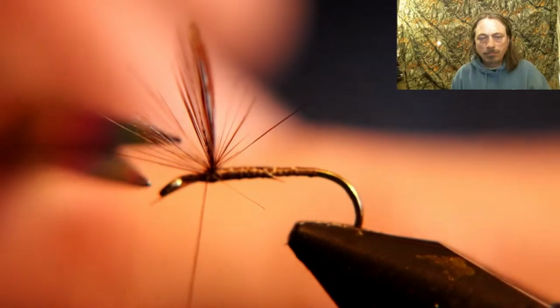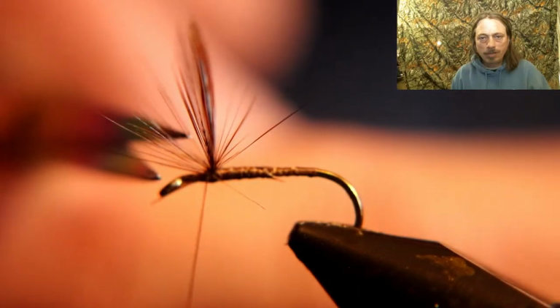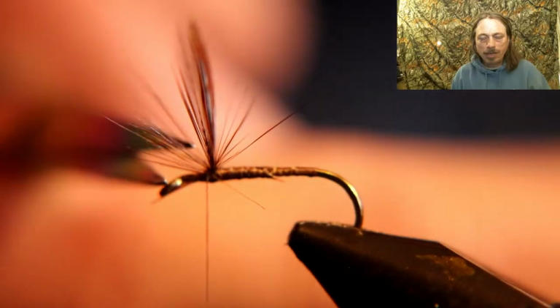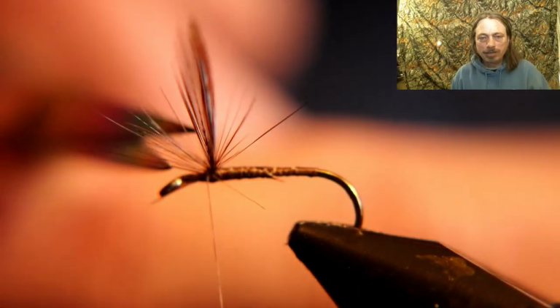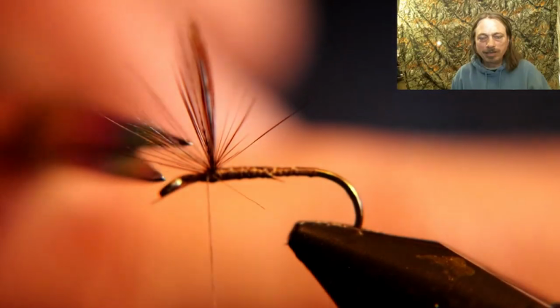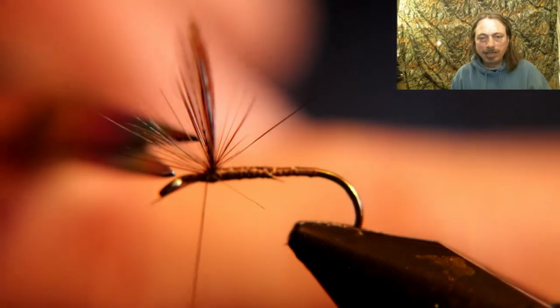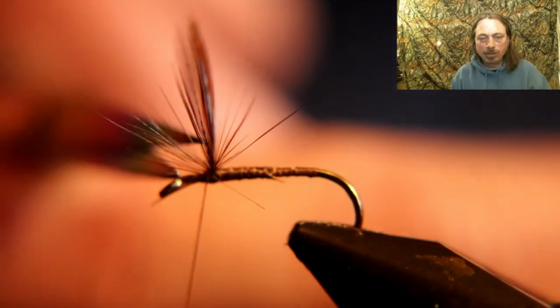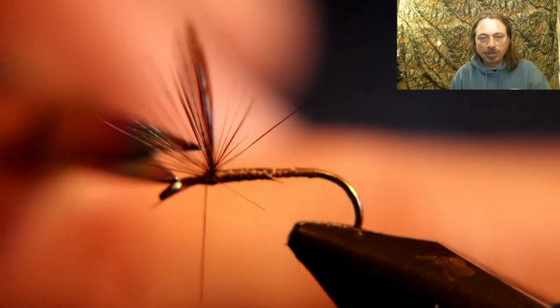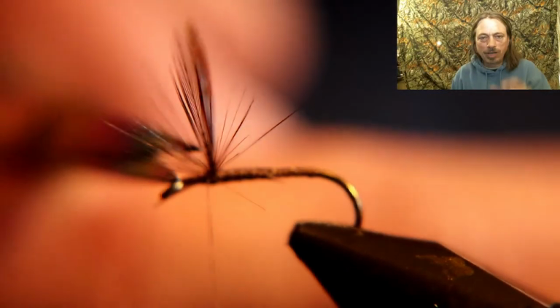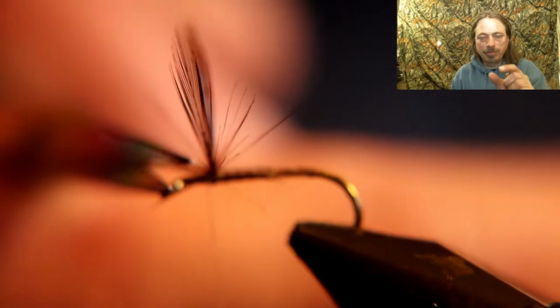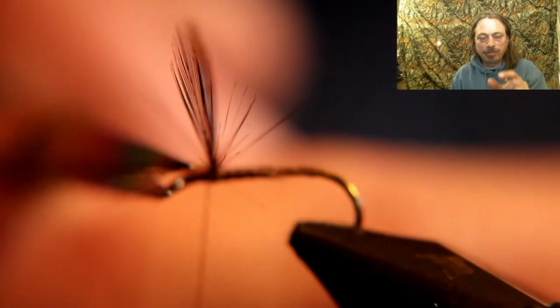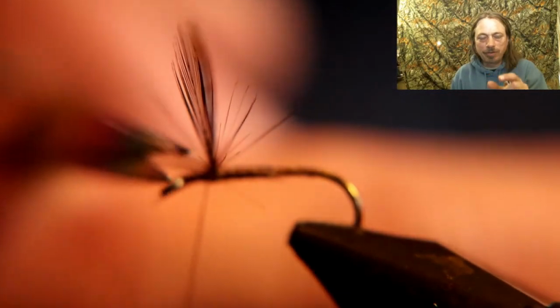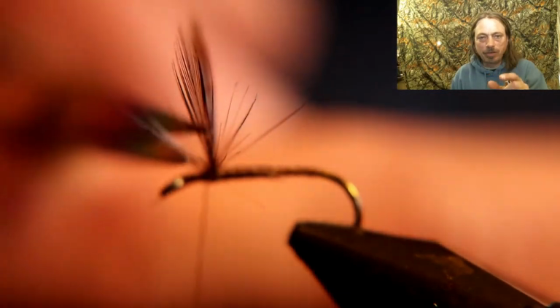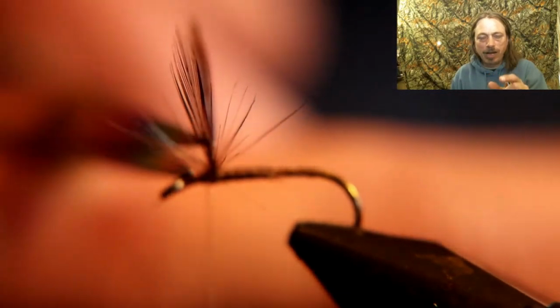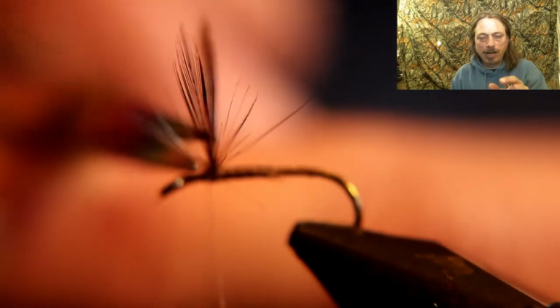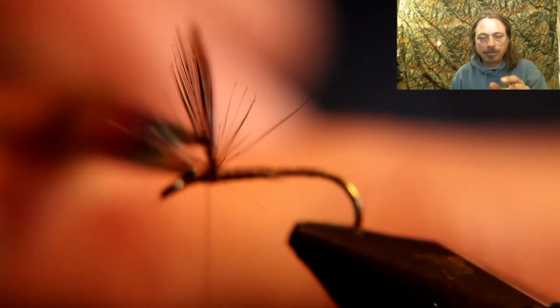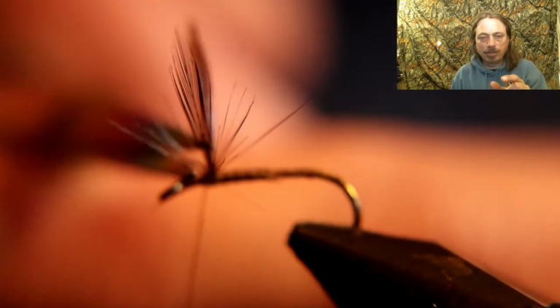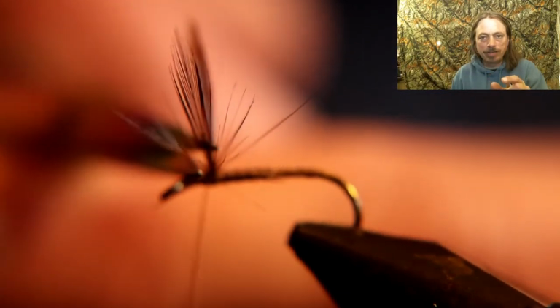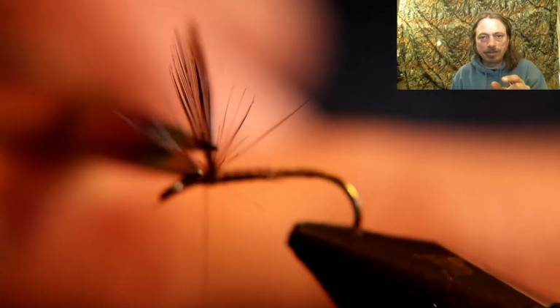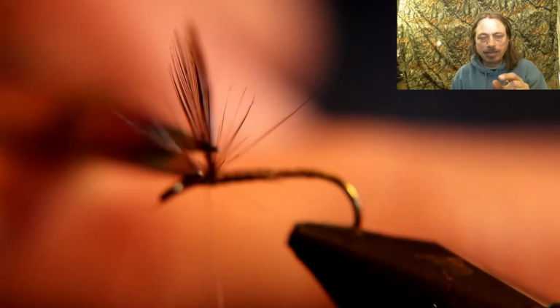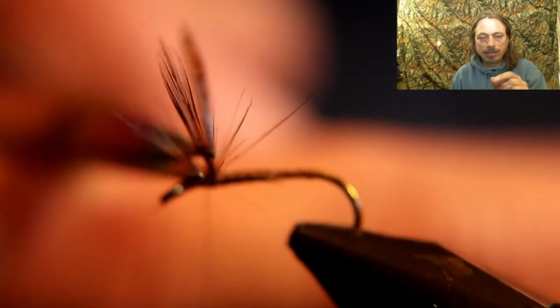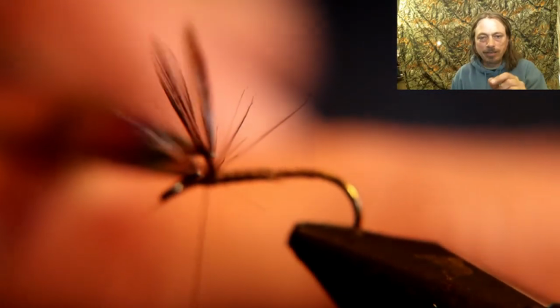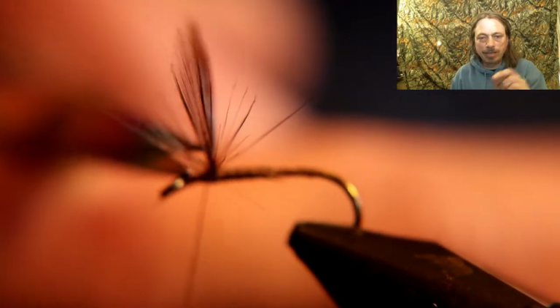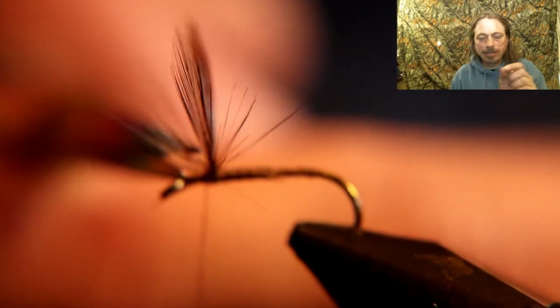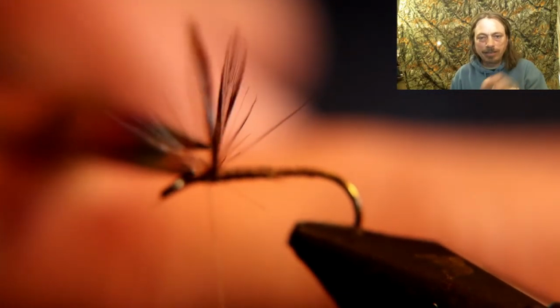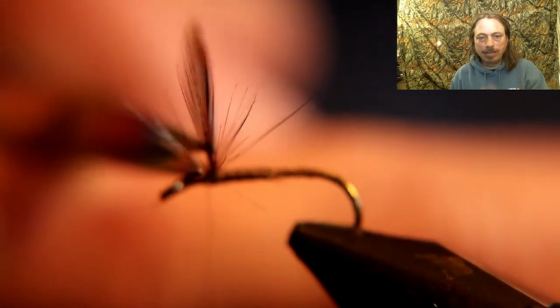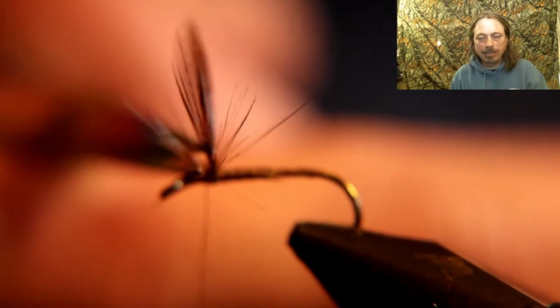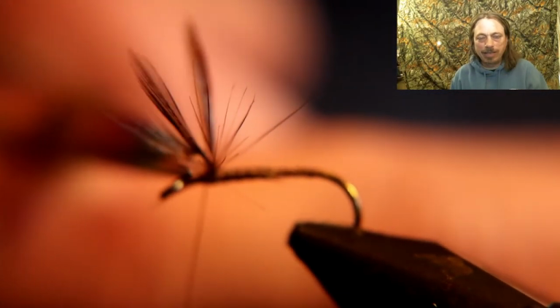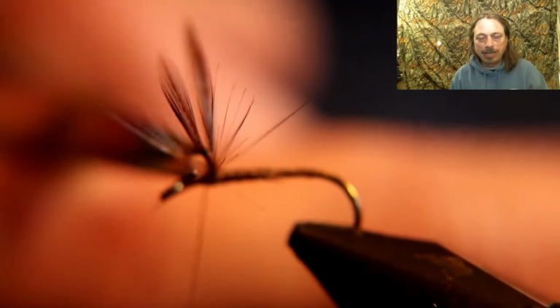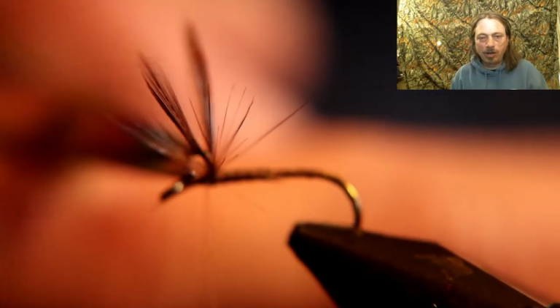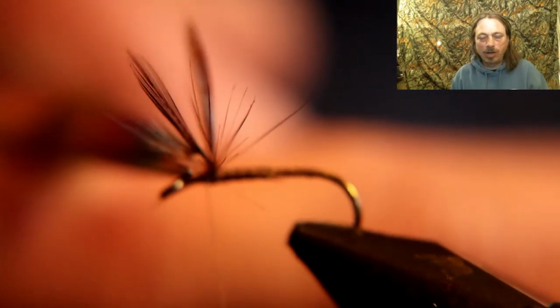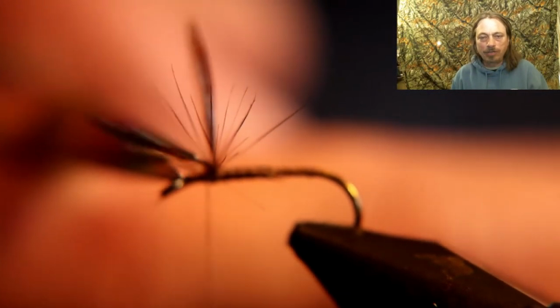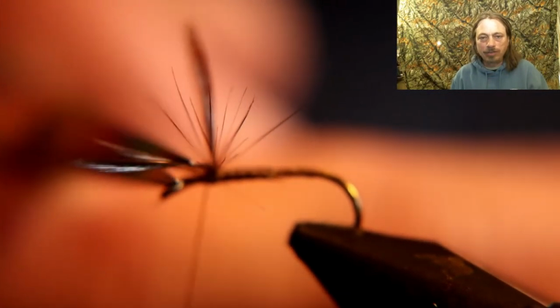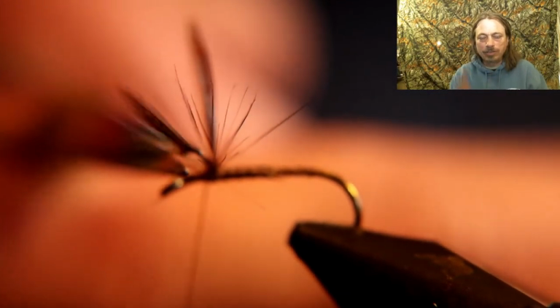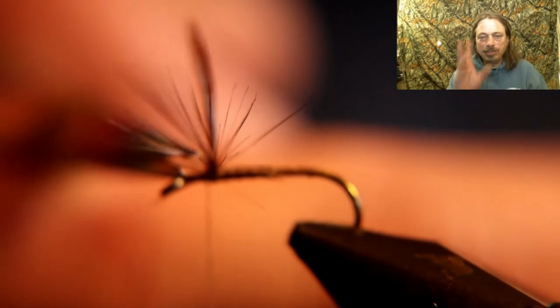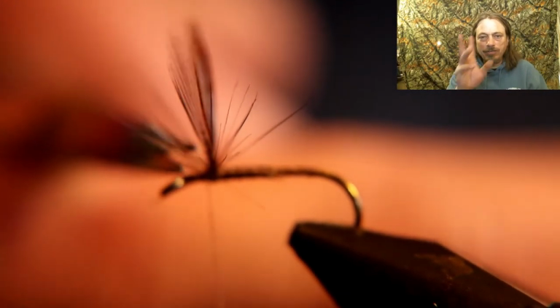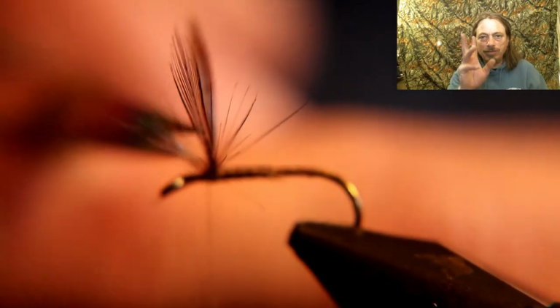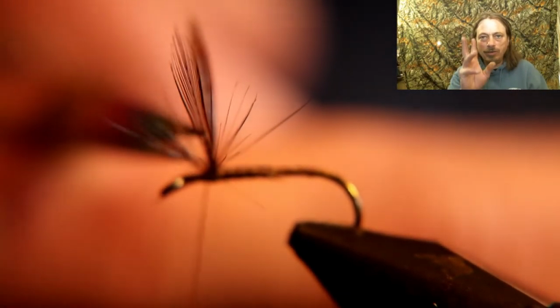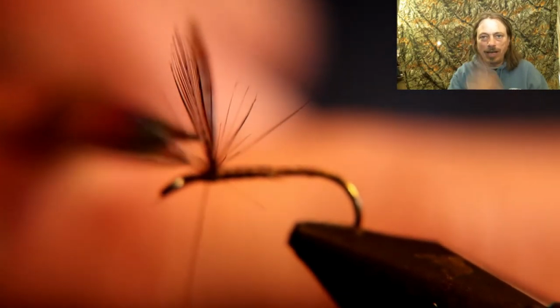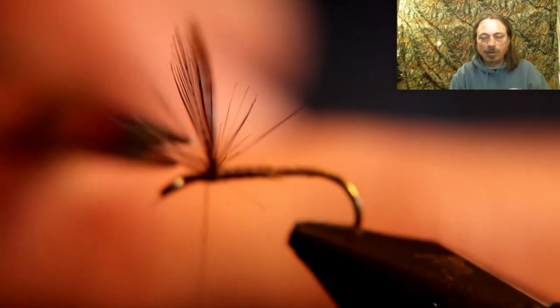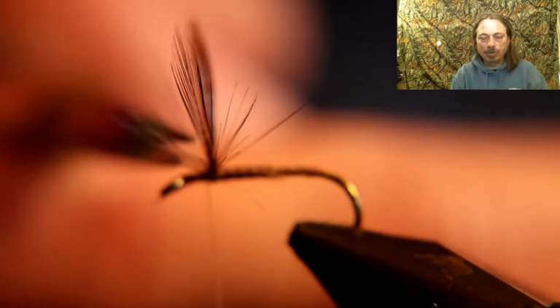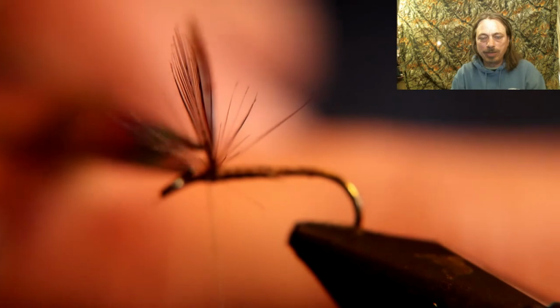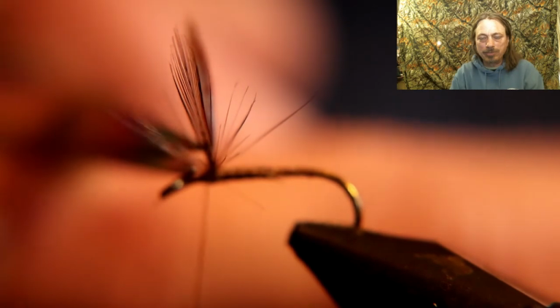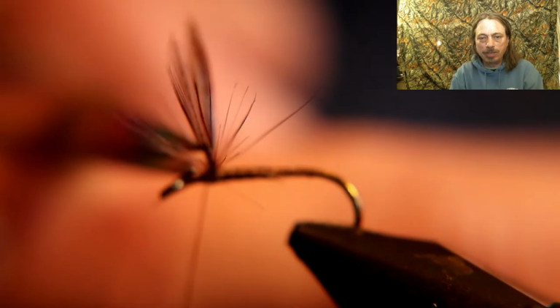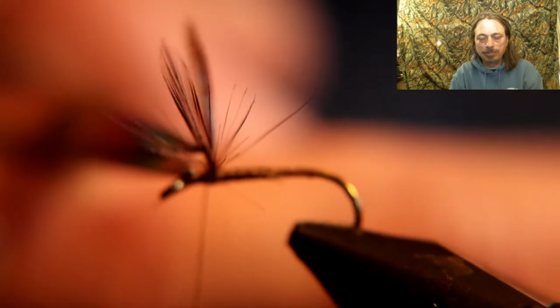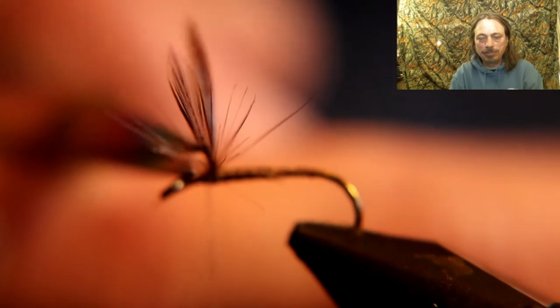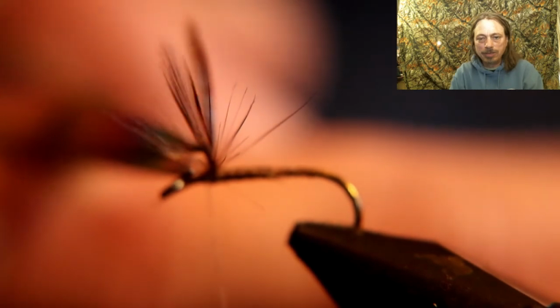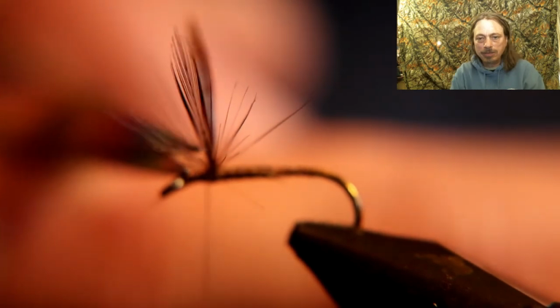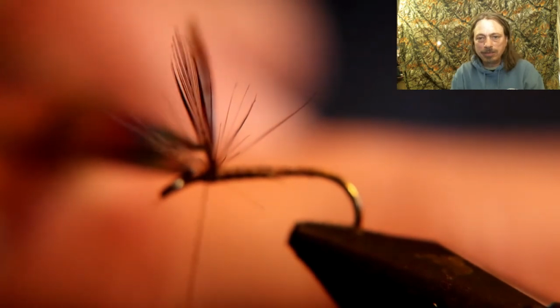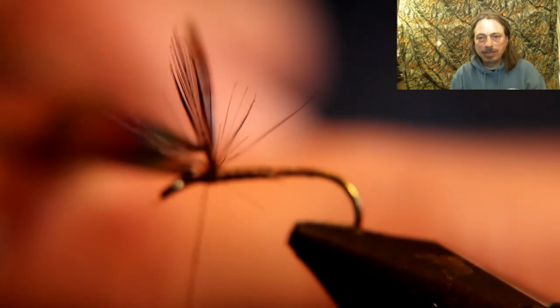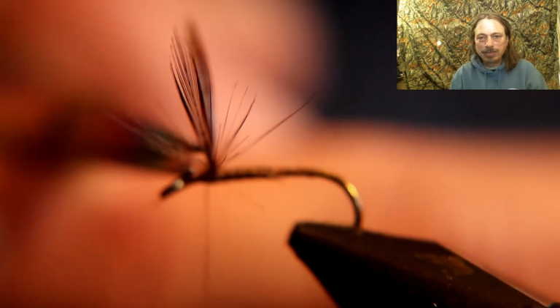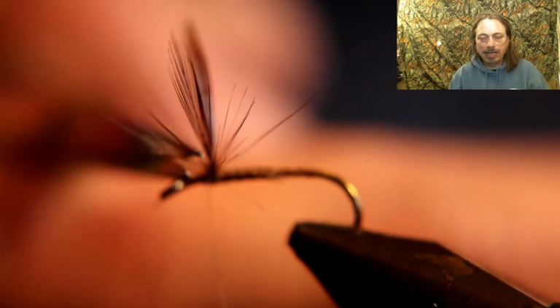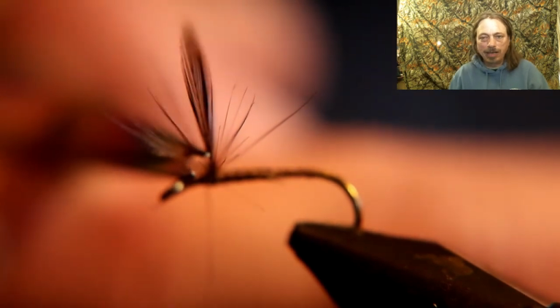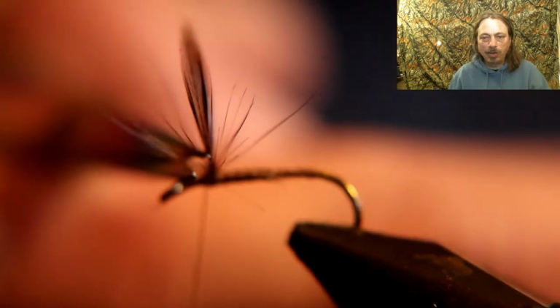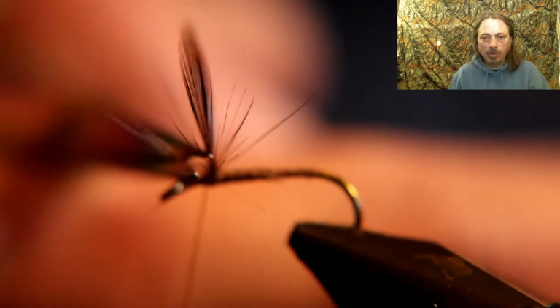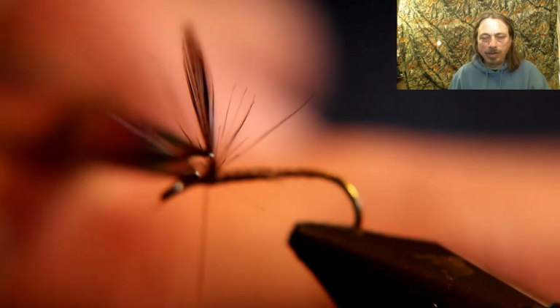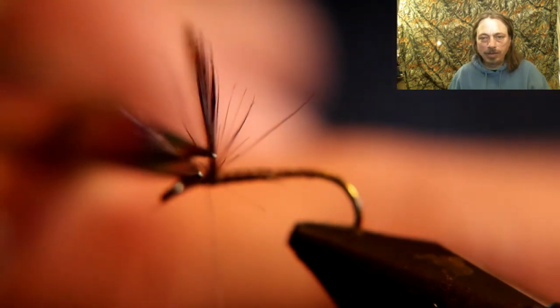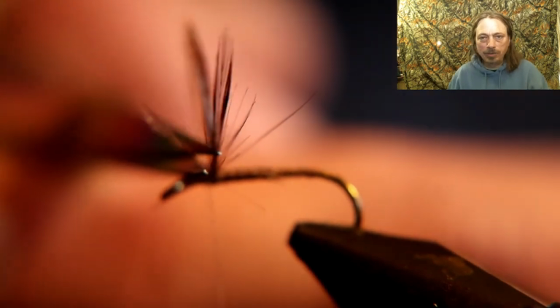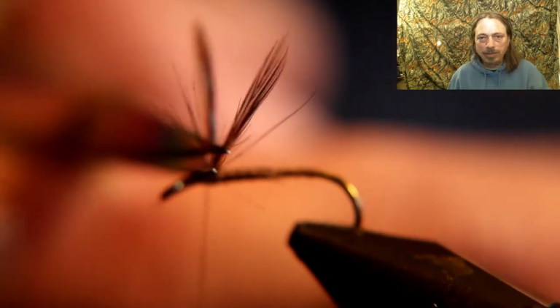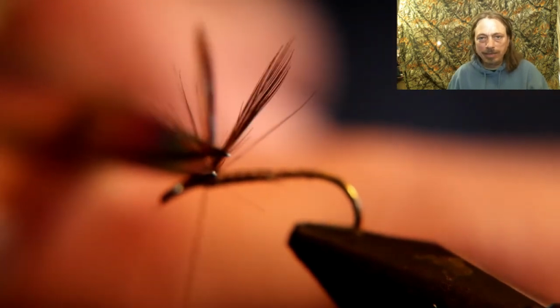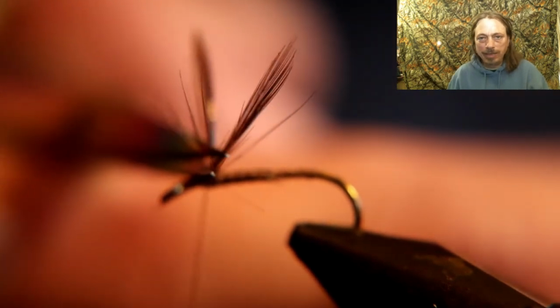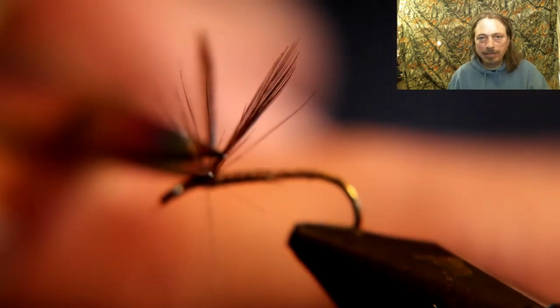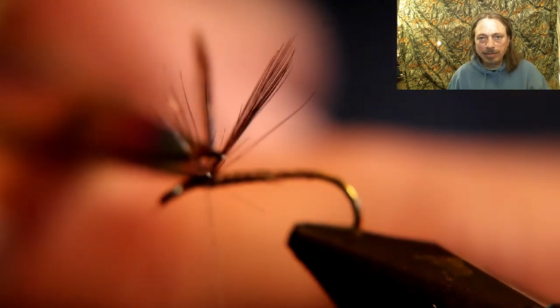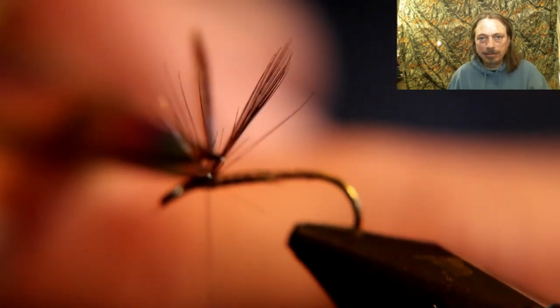You'll see a little tuft of fur out front — cut that off and just leave the two hackle tips standing up. Get that excess material out of the way; you don't need it there.